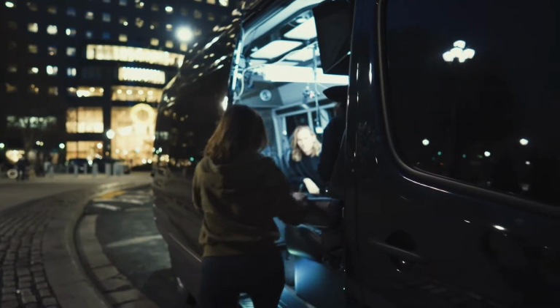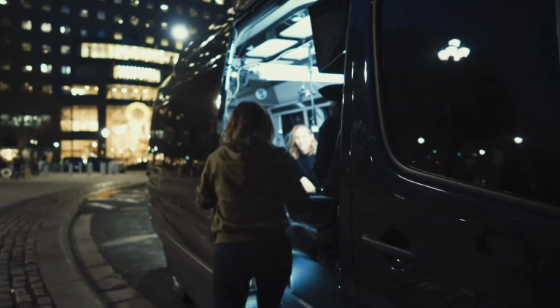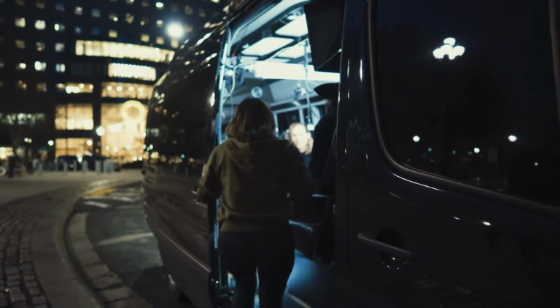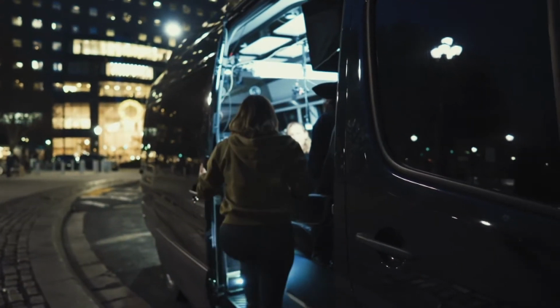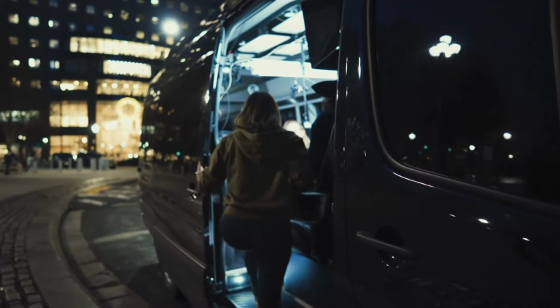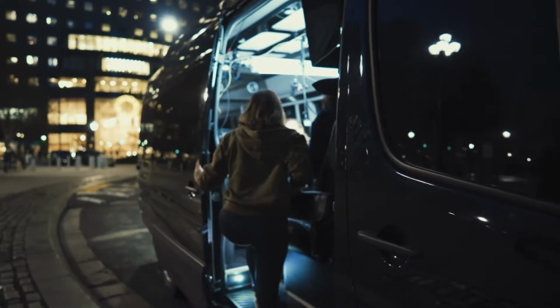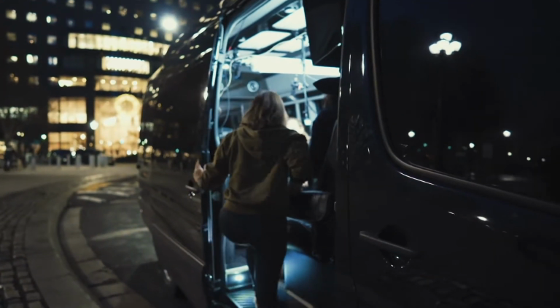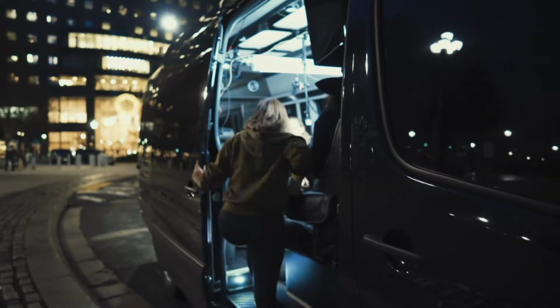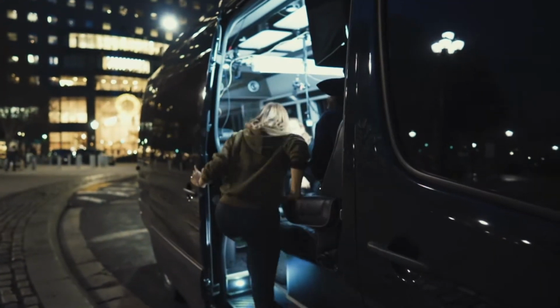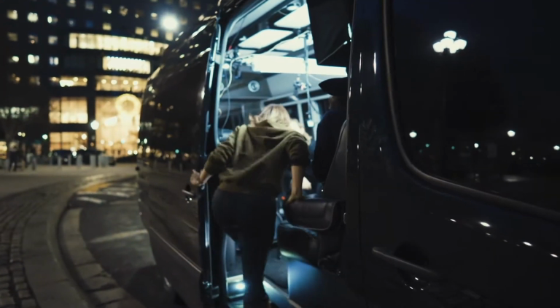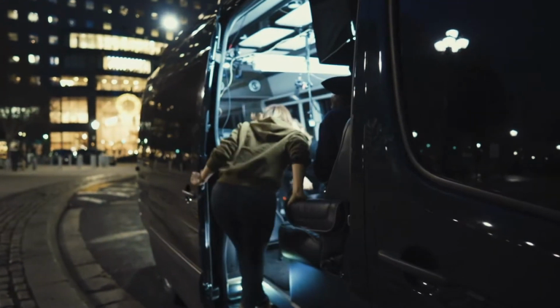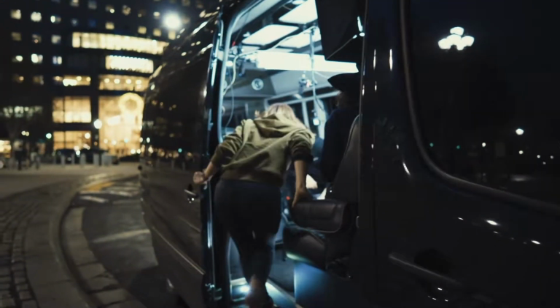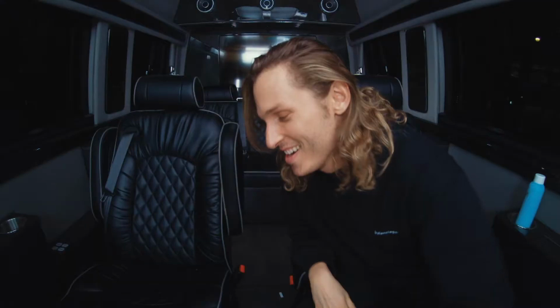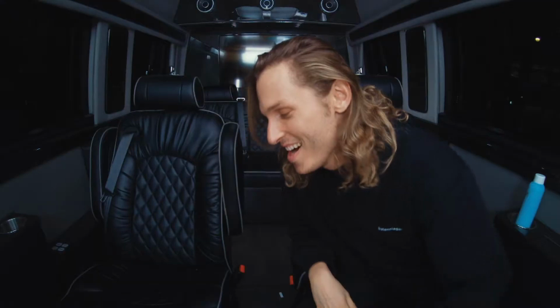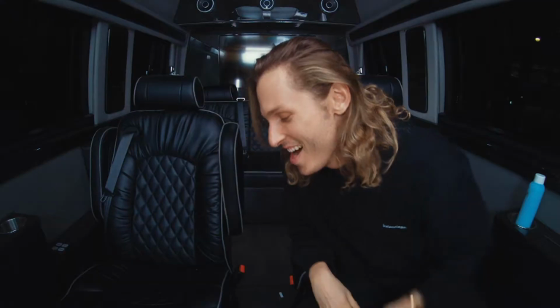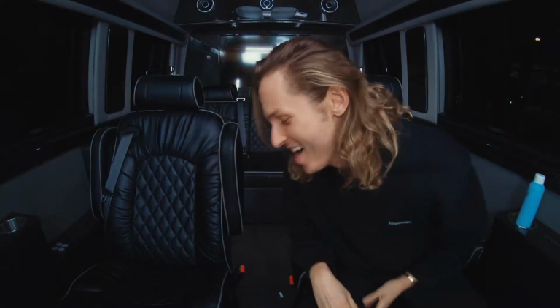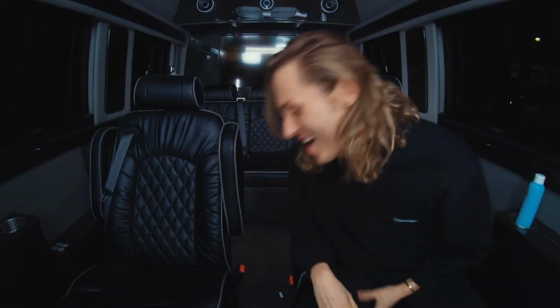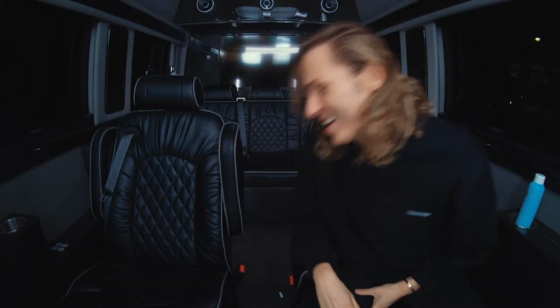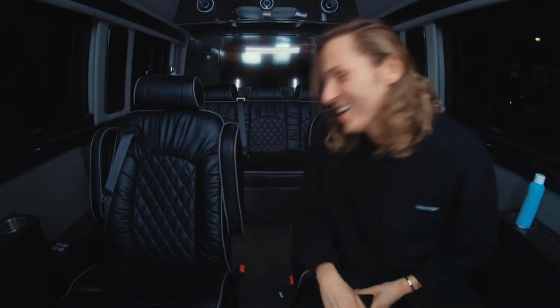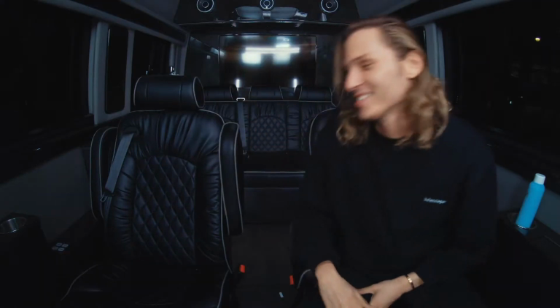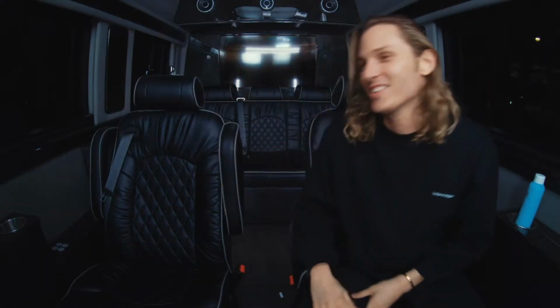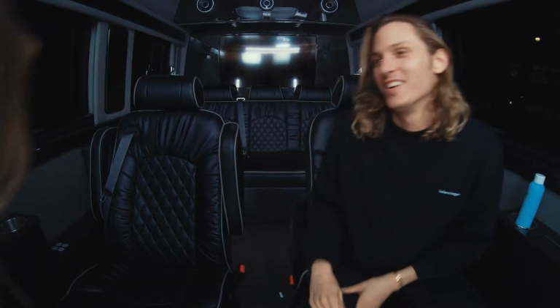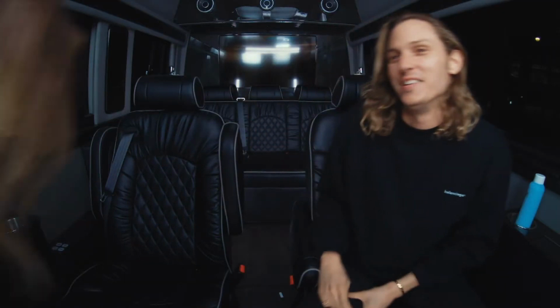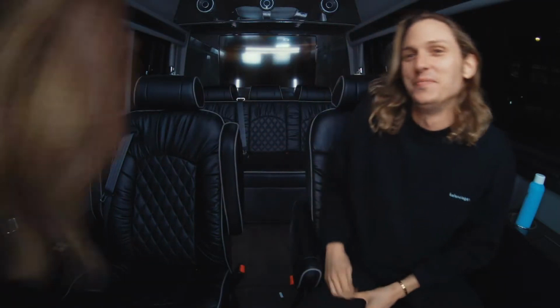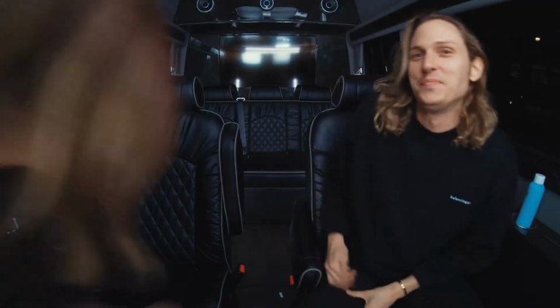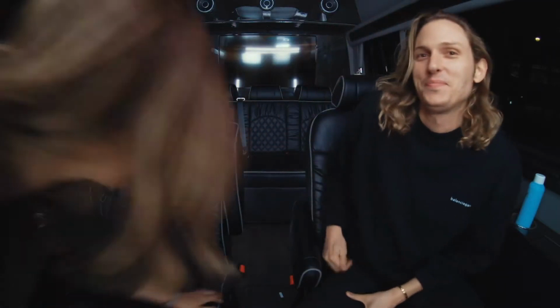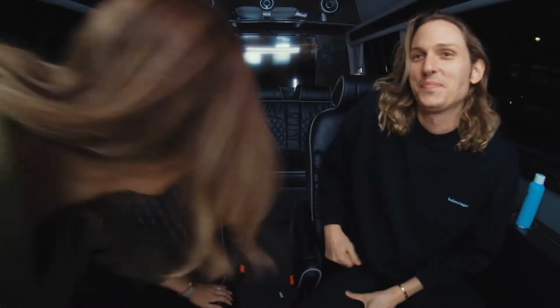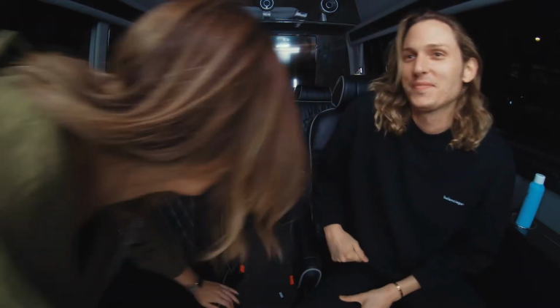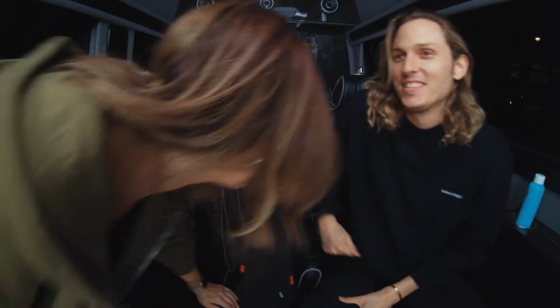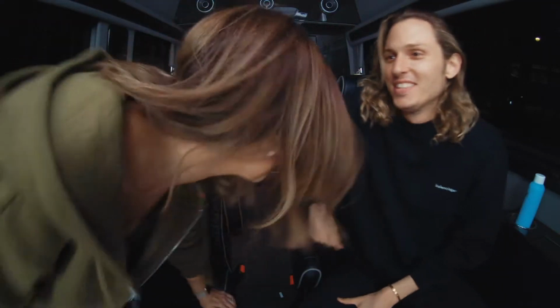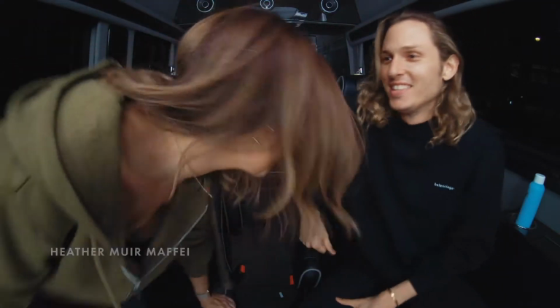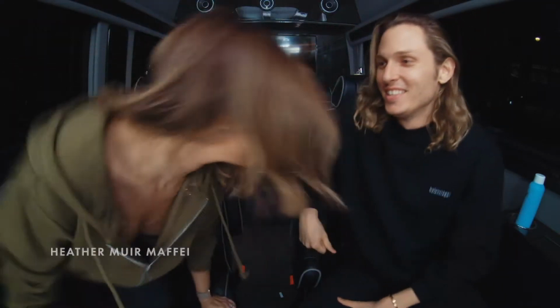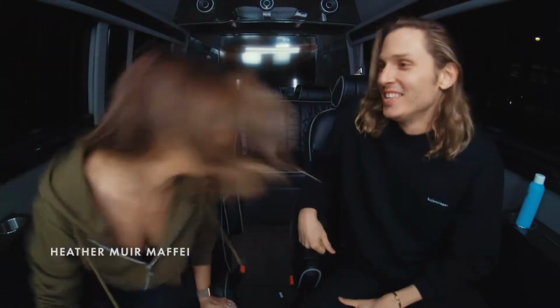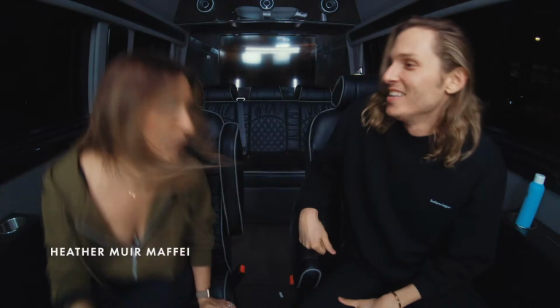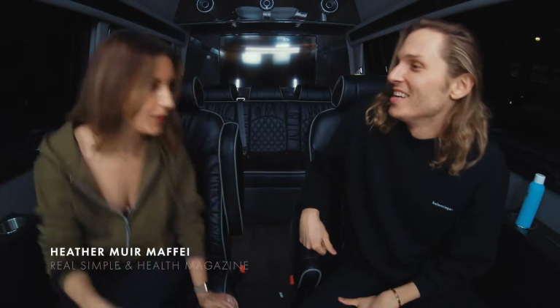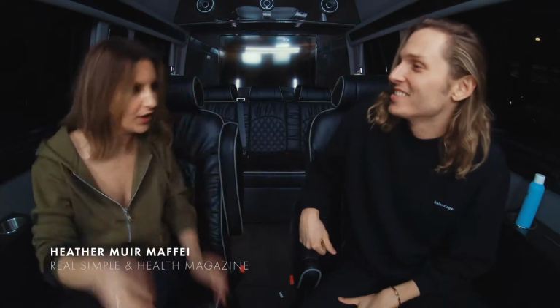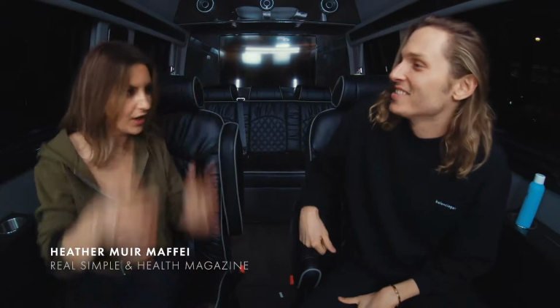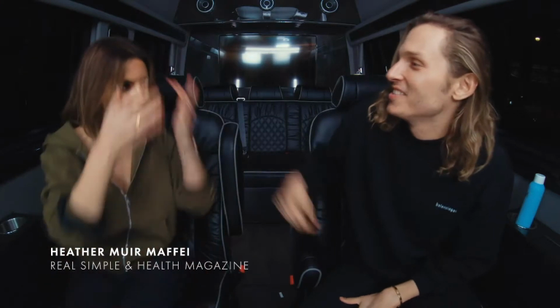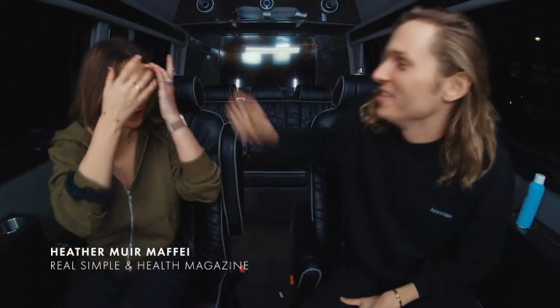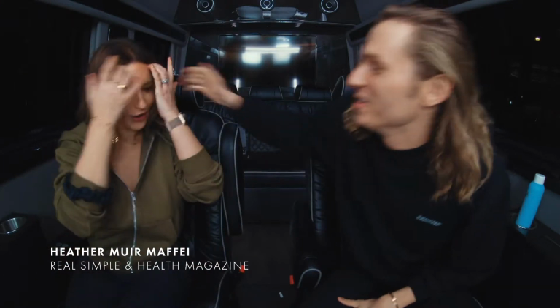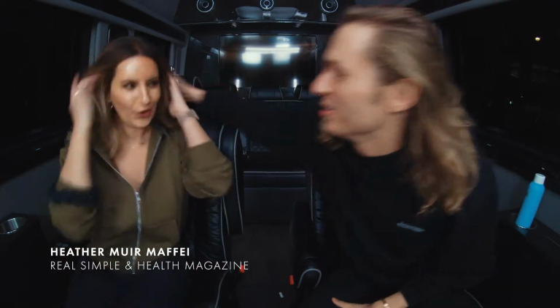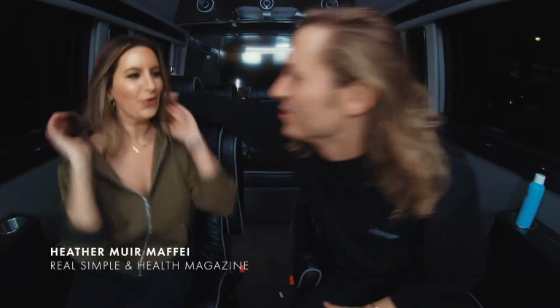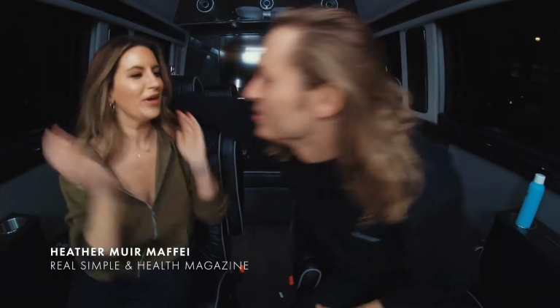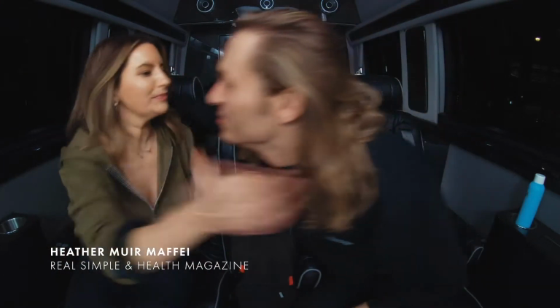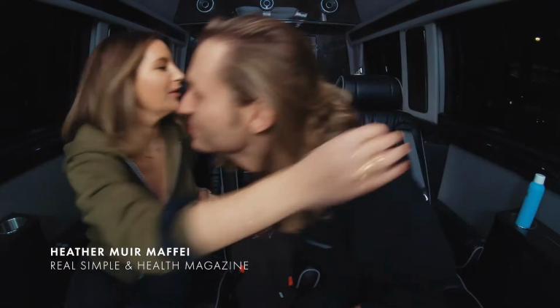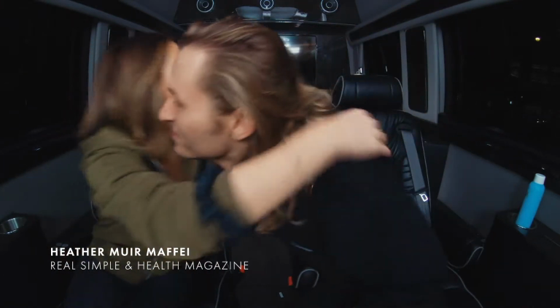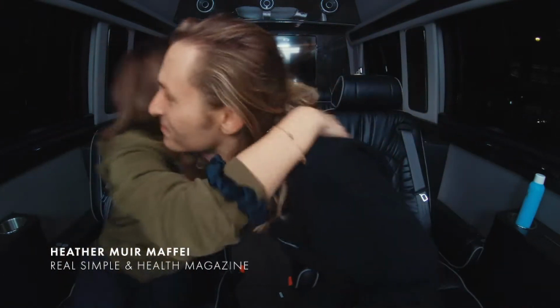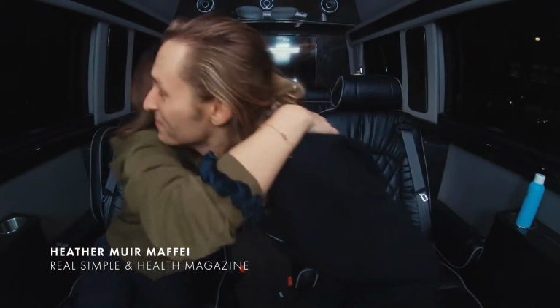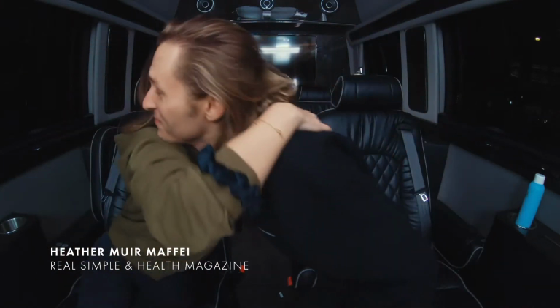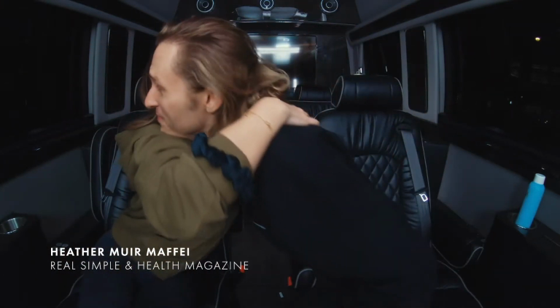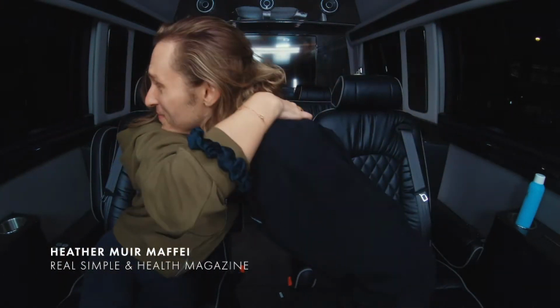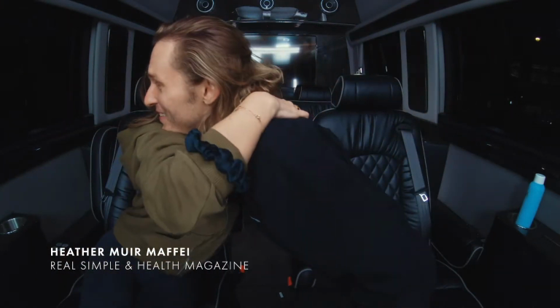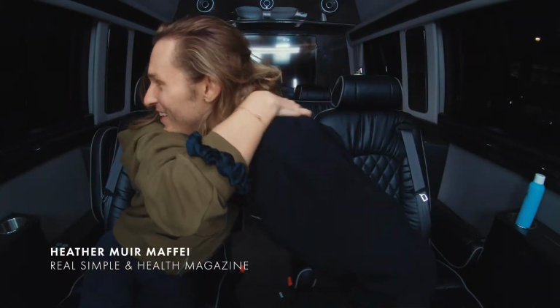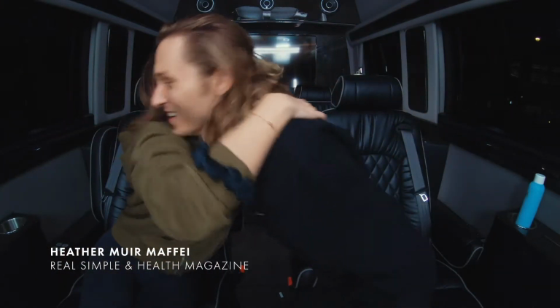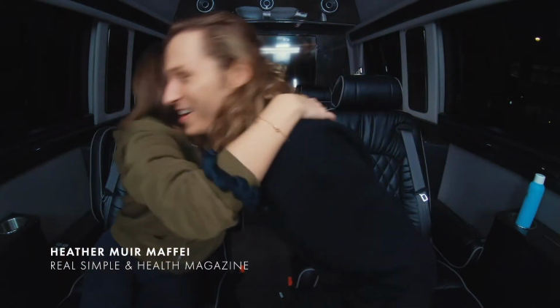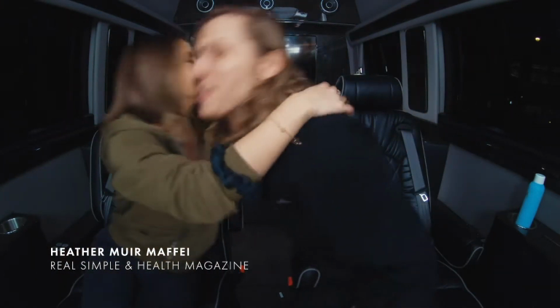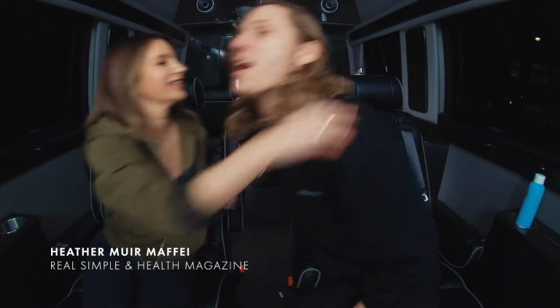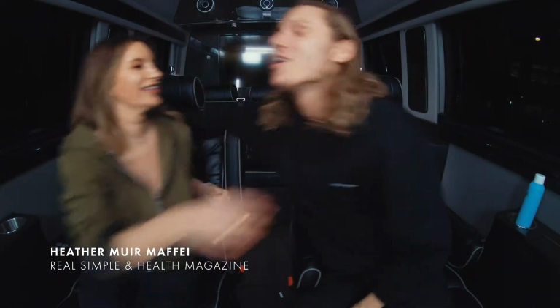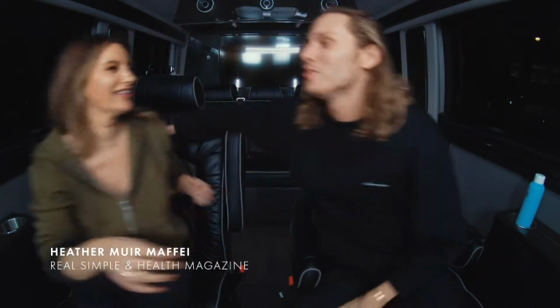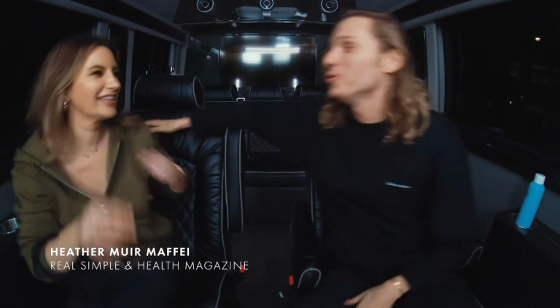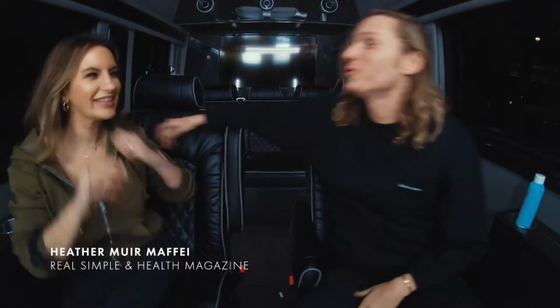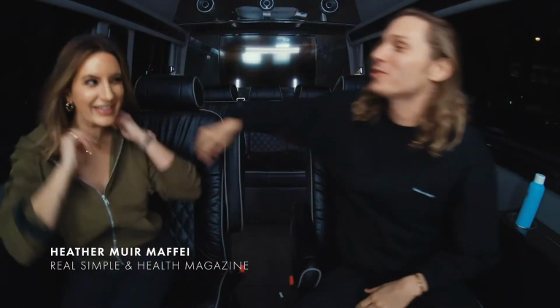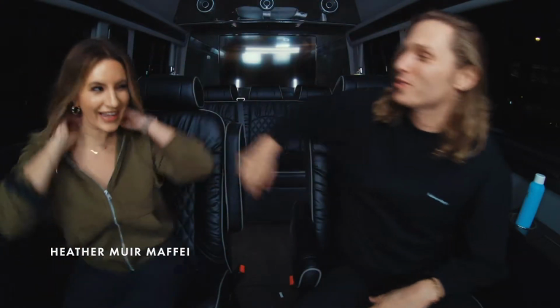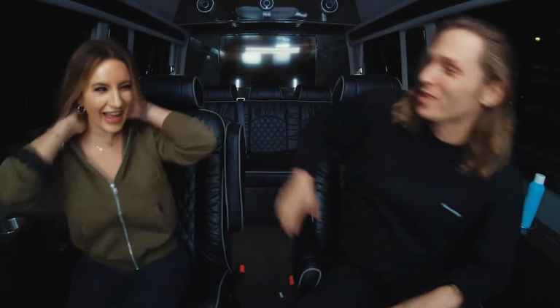Oh hey Bryce! Hi, how's it going? It's good, how are you? Nice to see you. Who has better hair, me or you? You for sure.